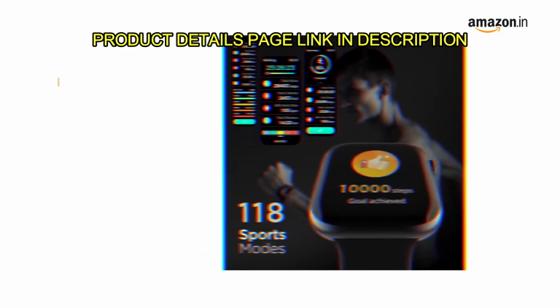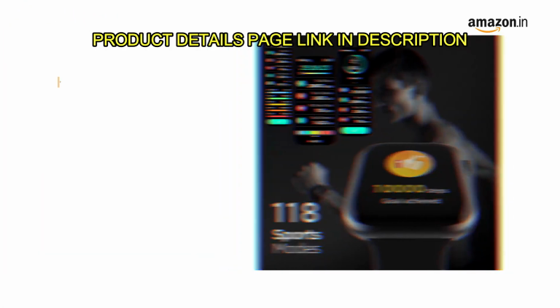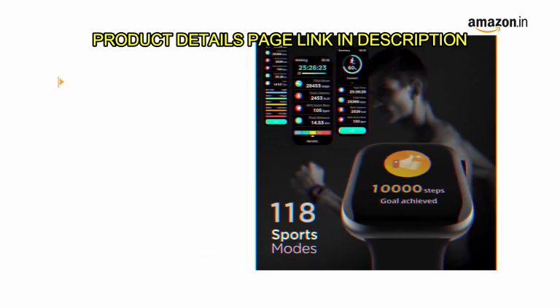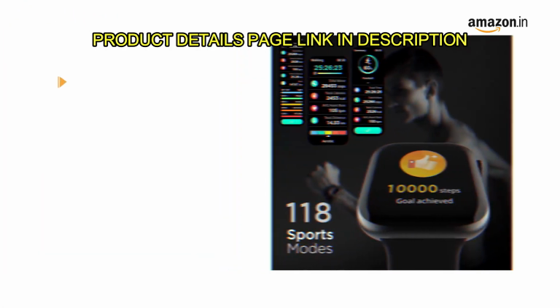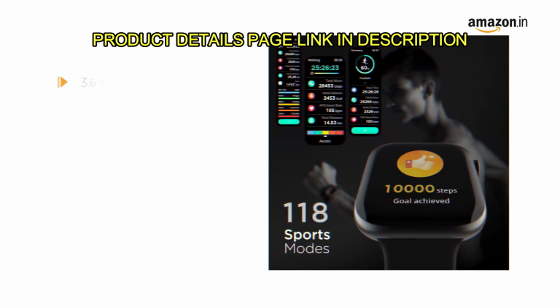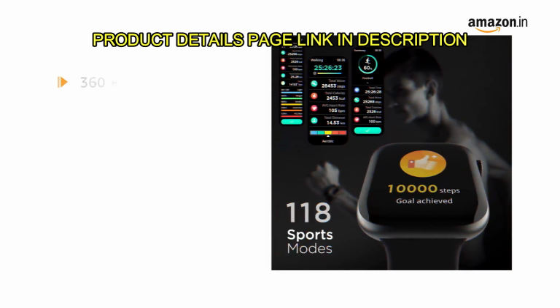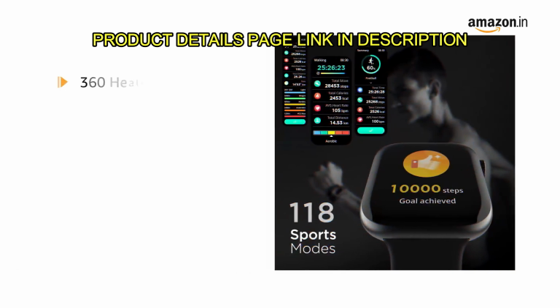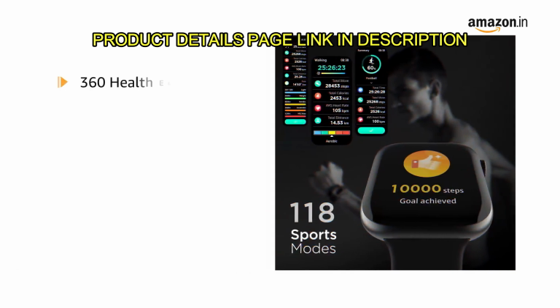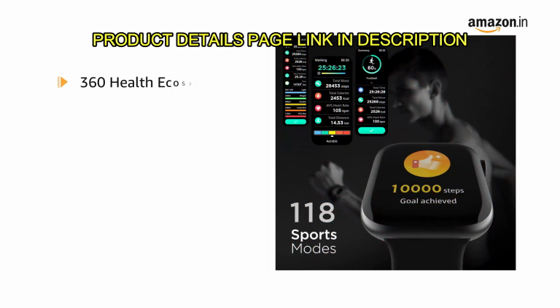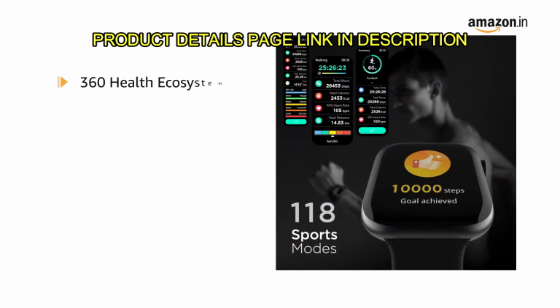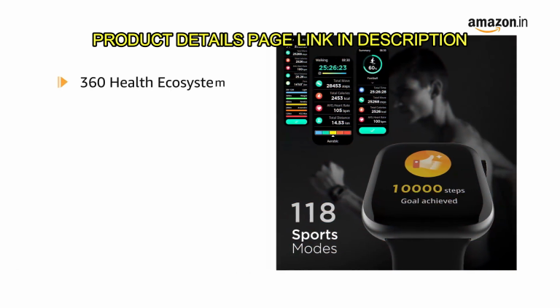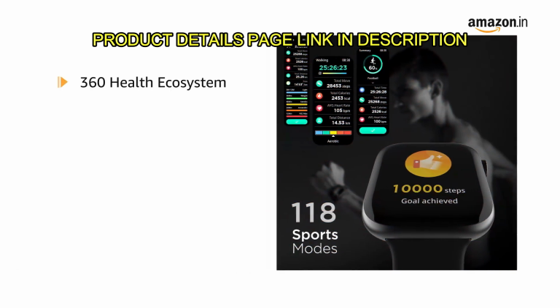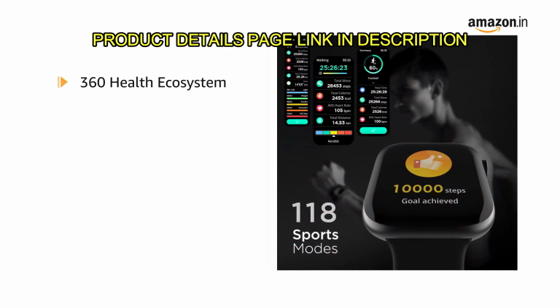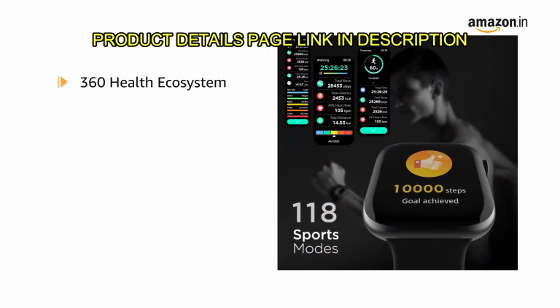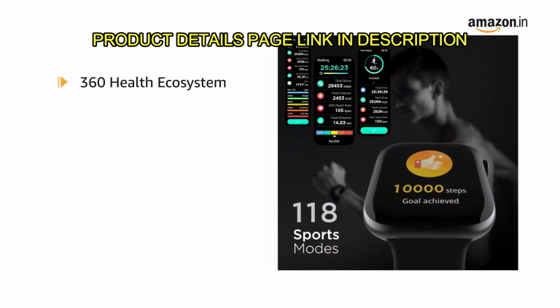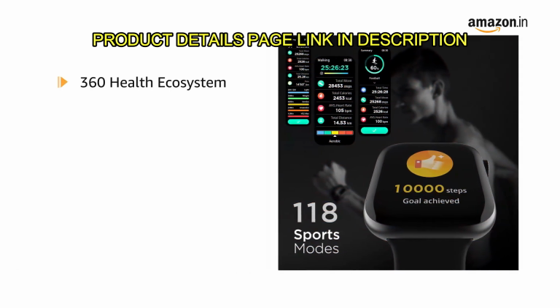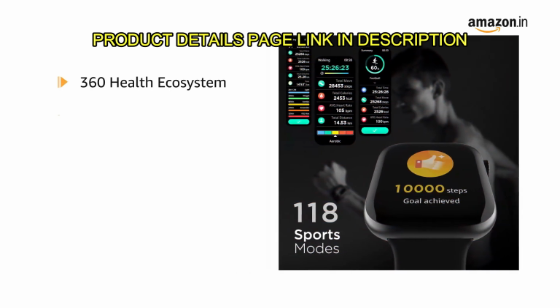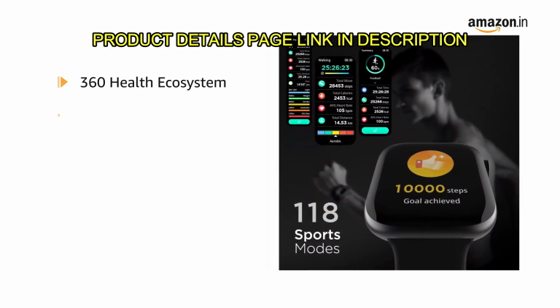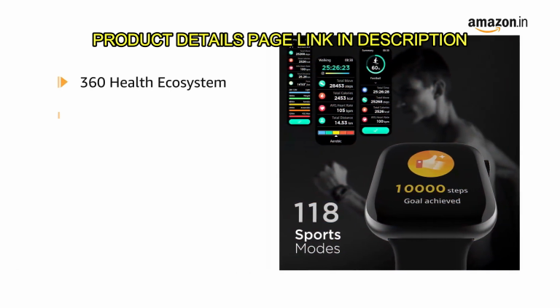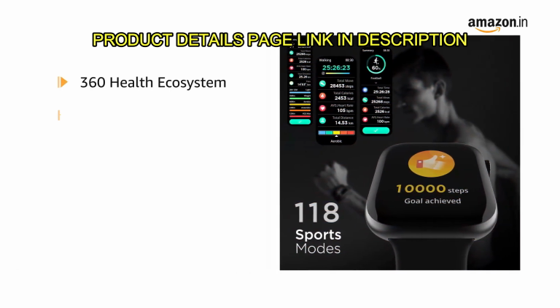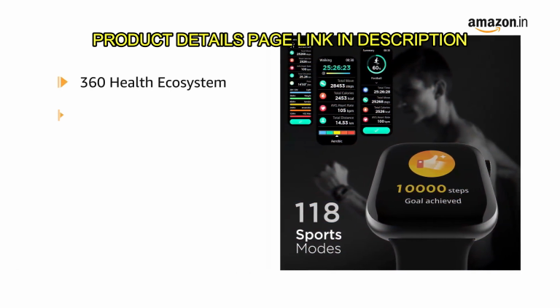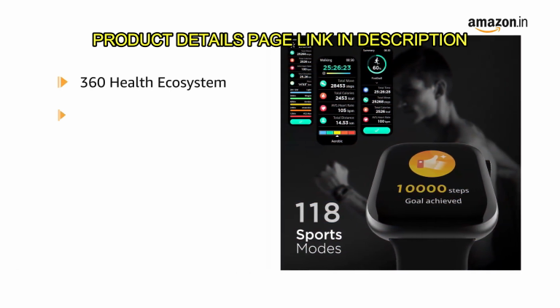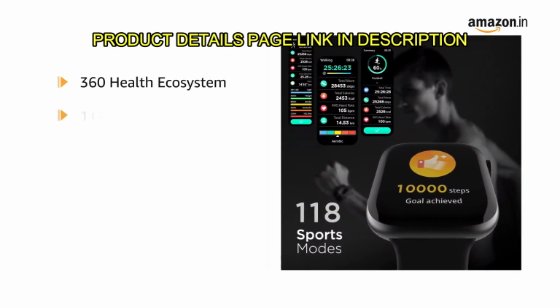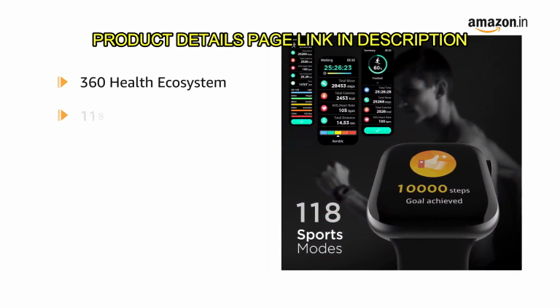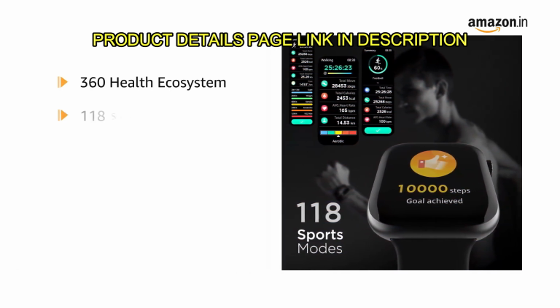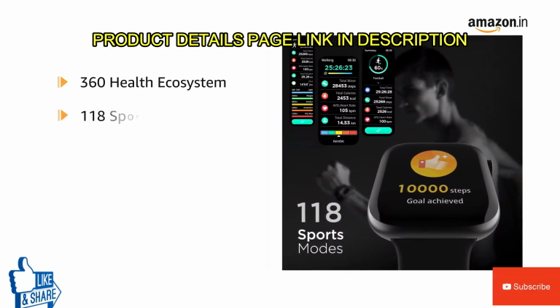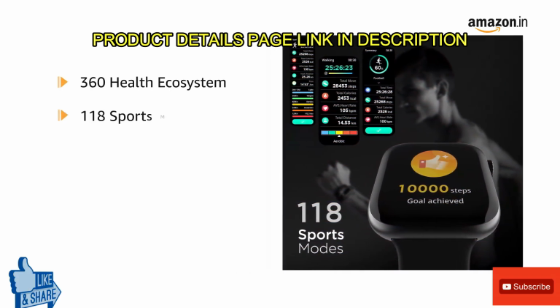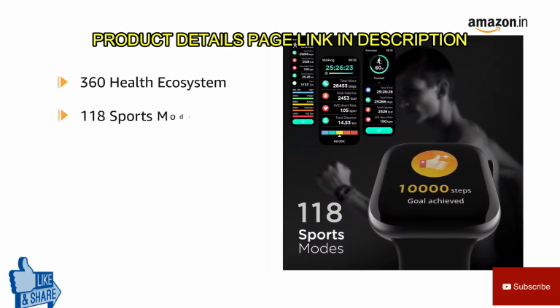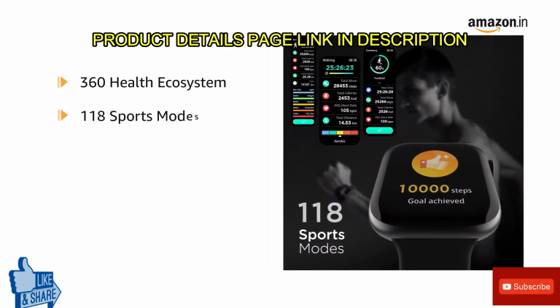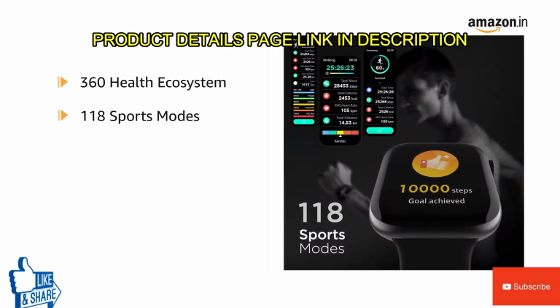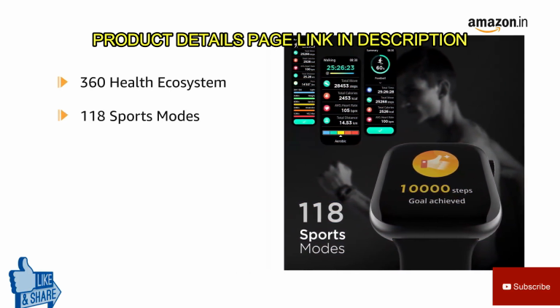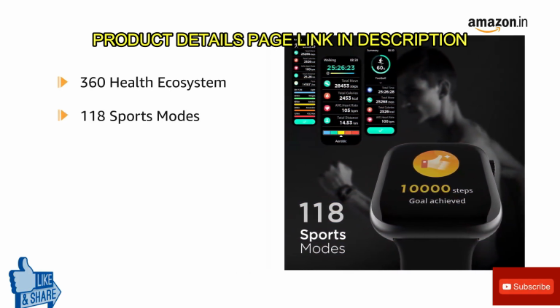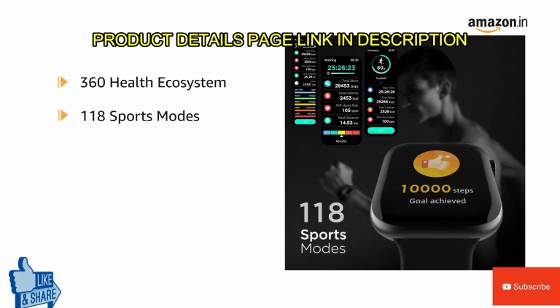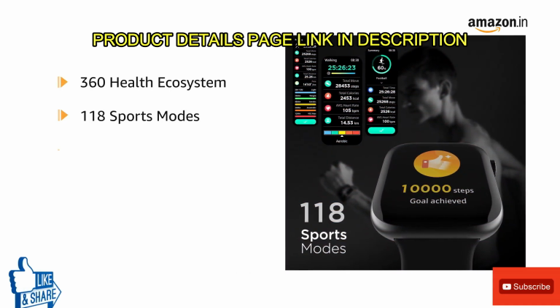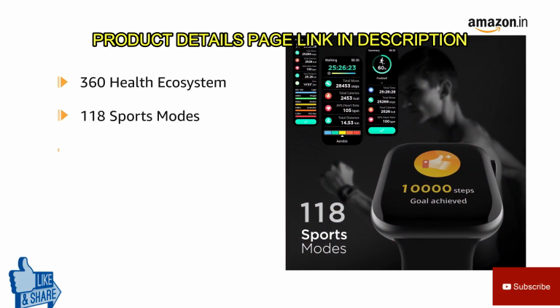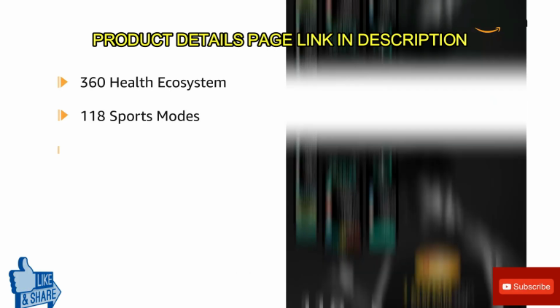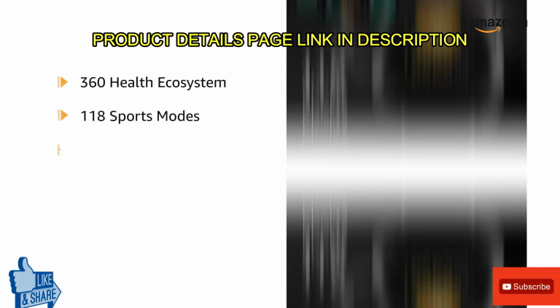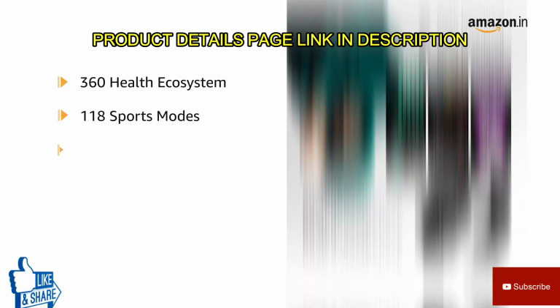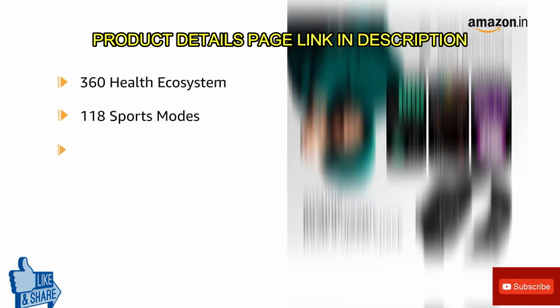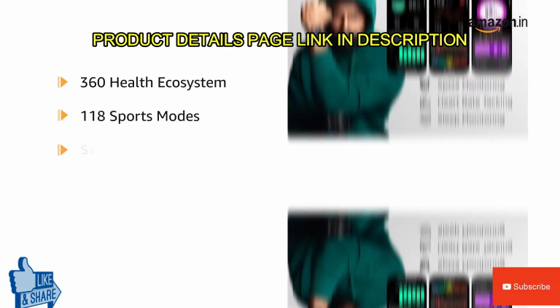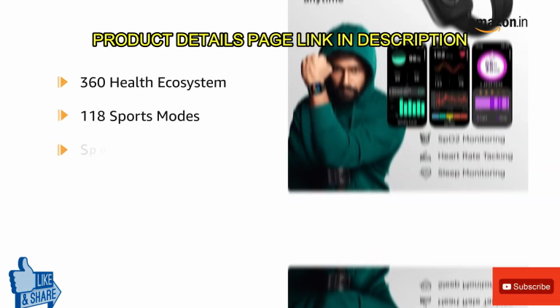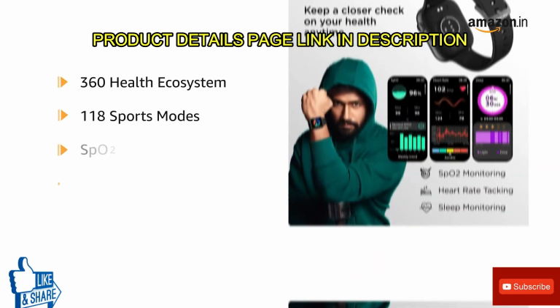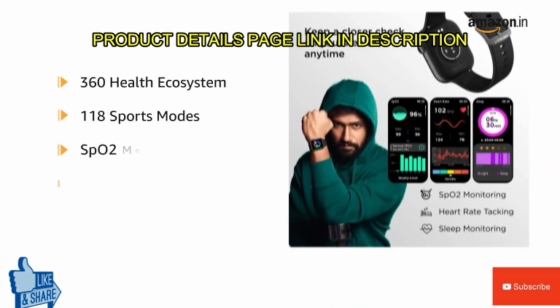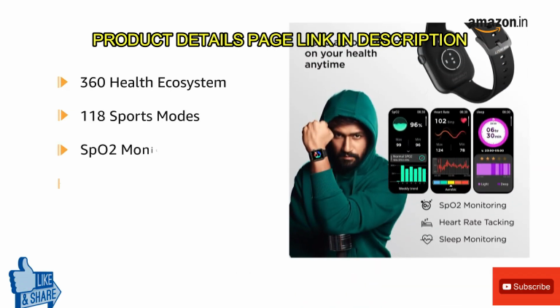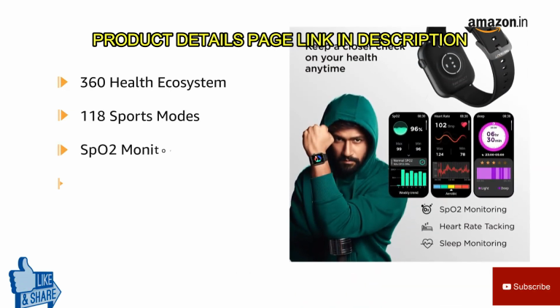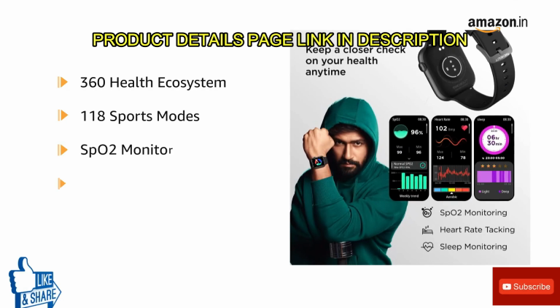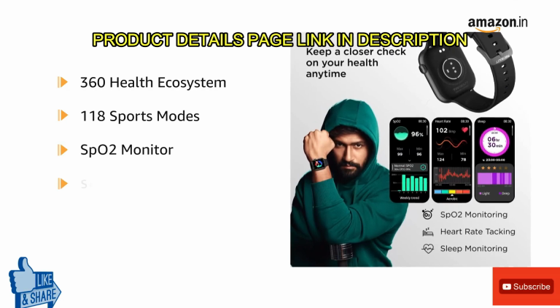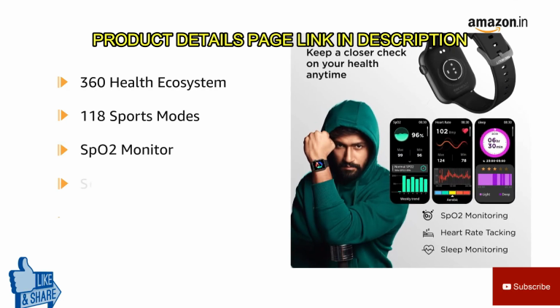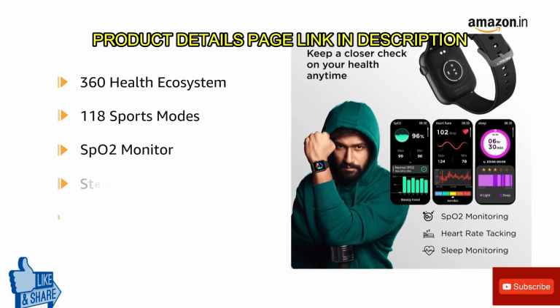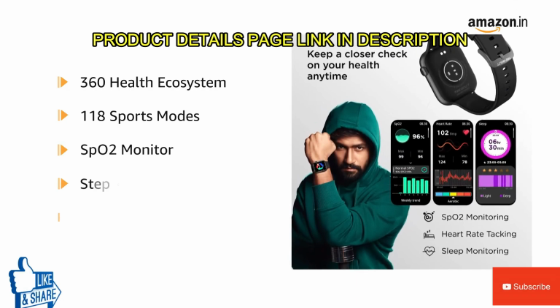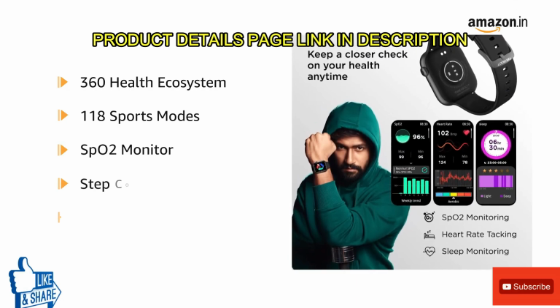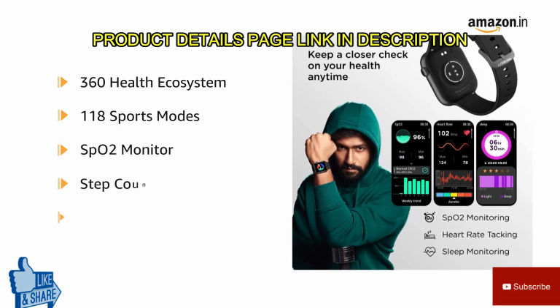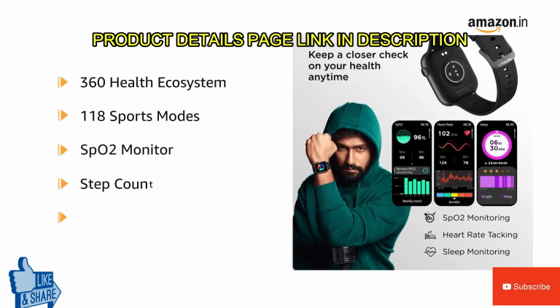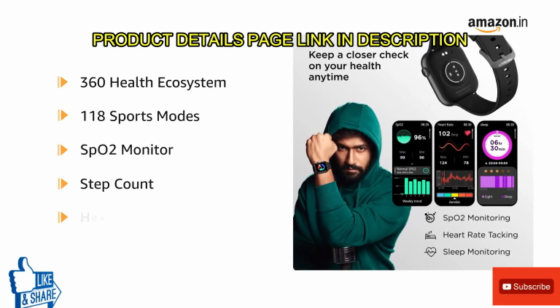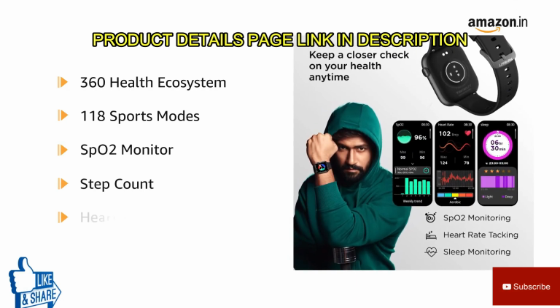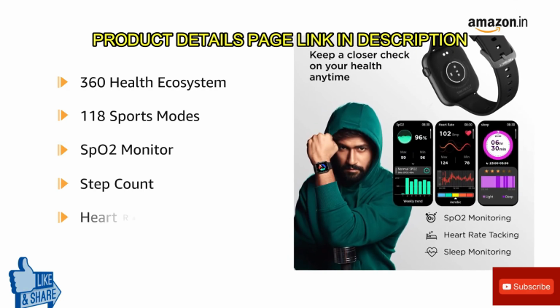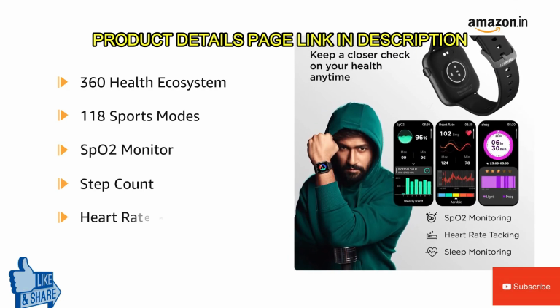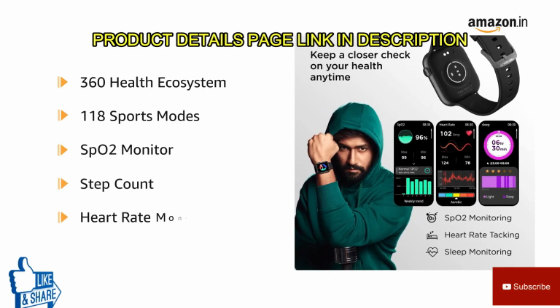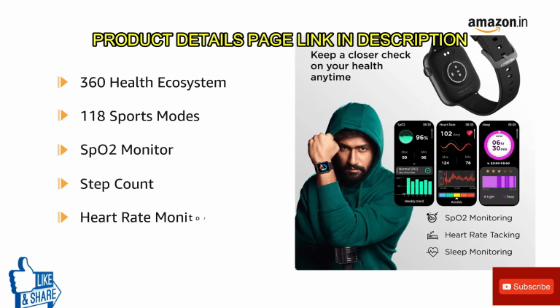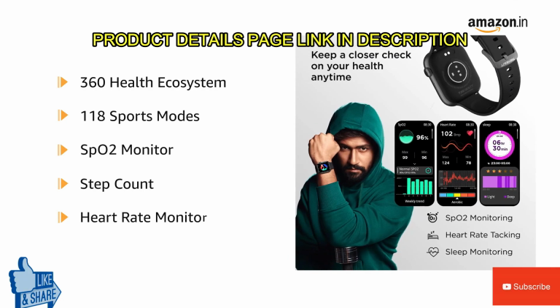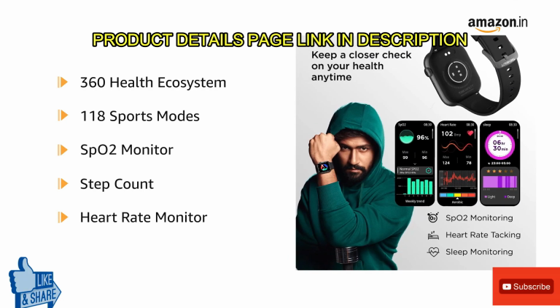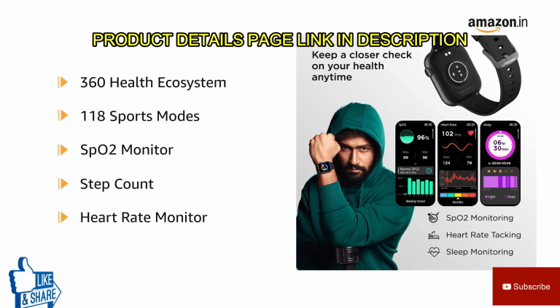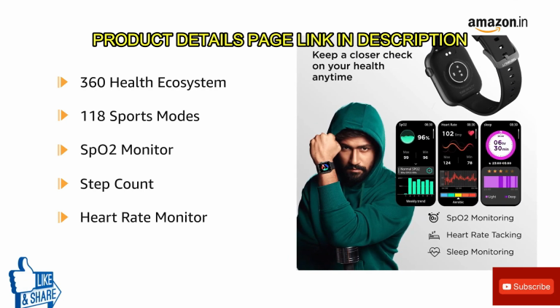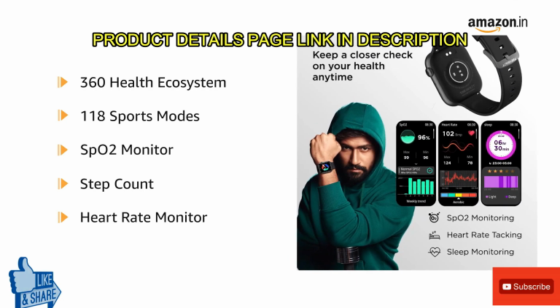It features a 360 health ecosystem that has 118 sports modes, SPO2 monitor, step count and heart rate monitor.